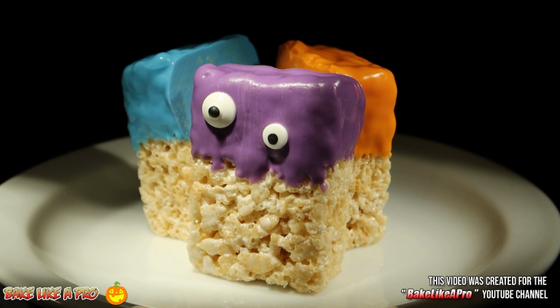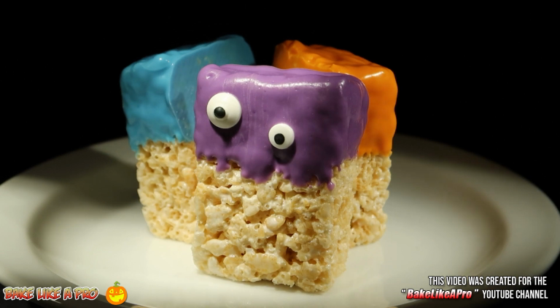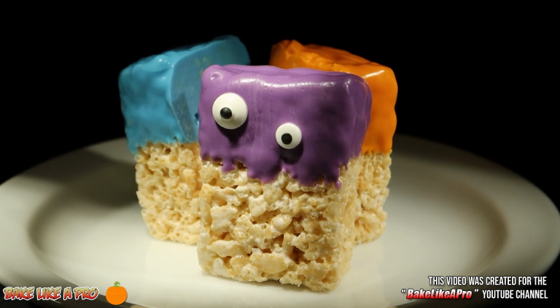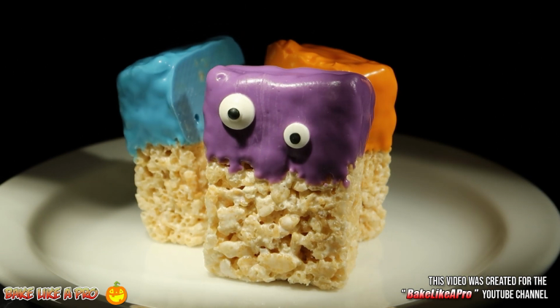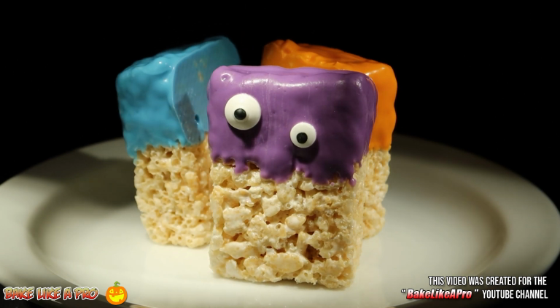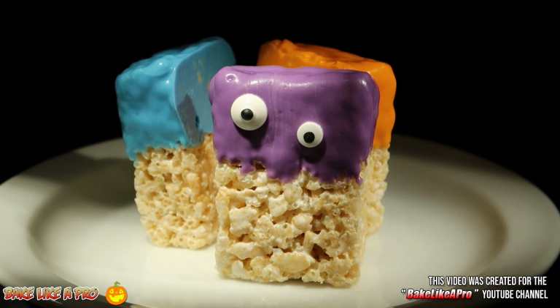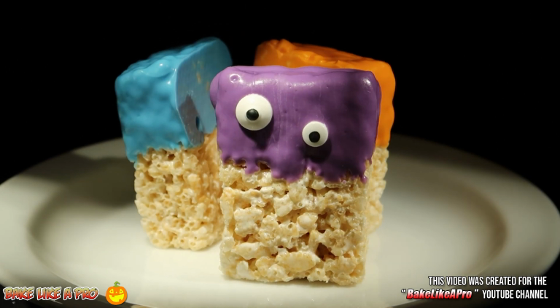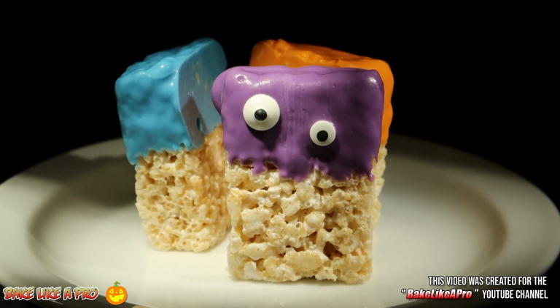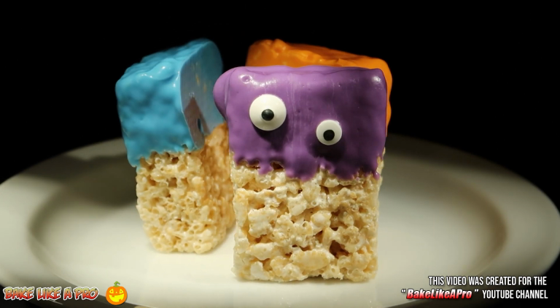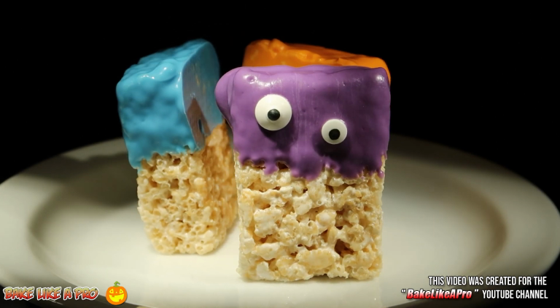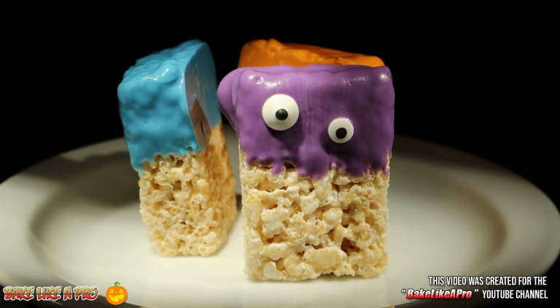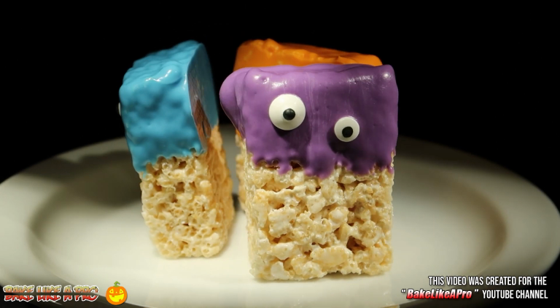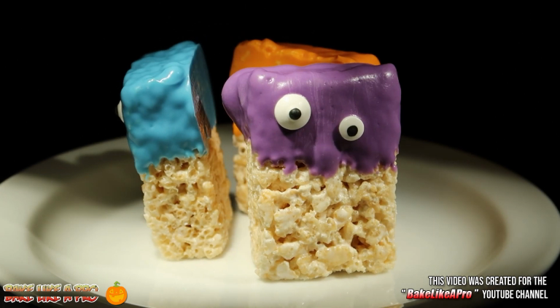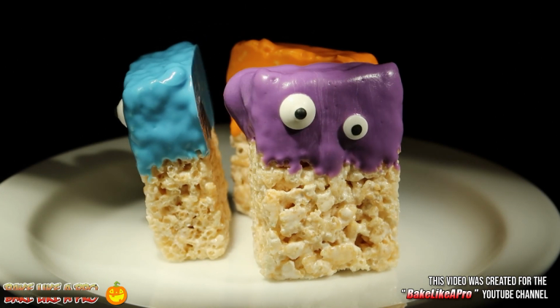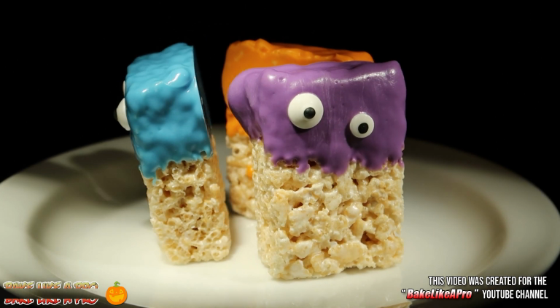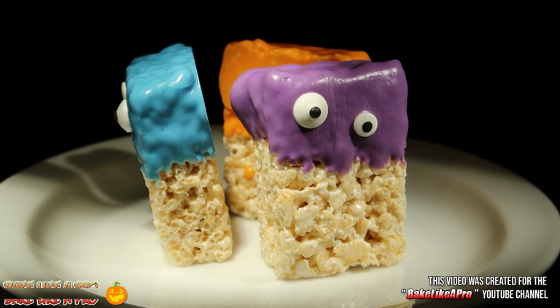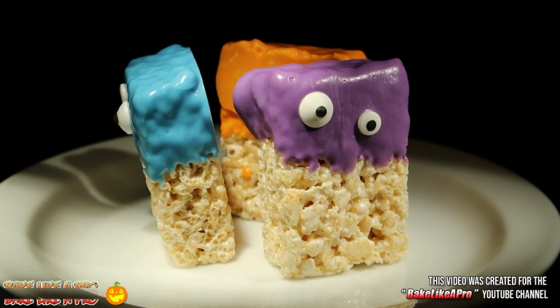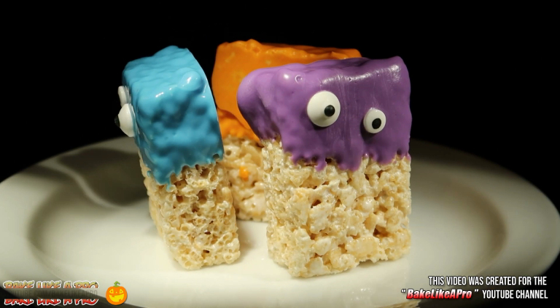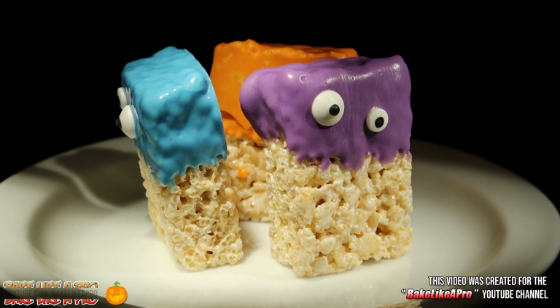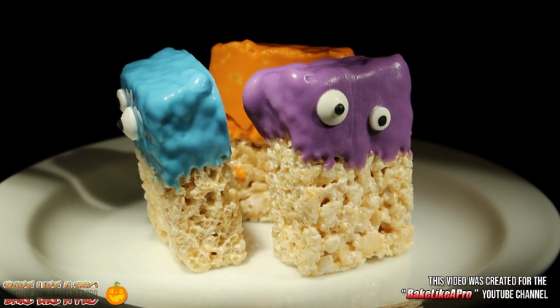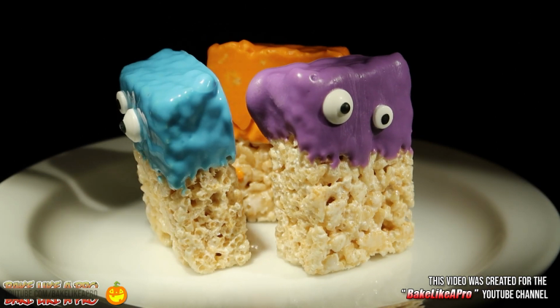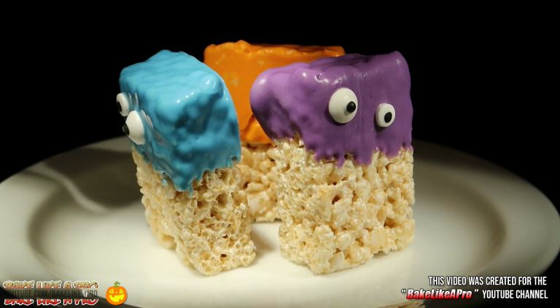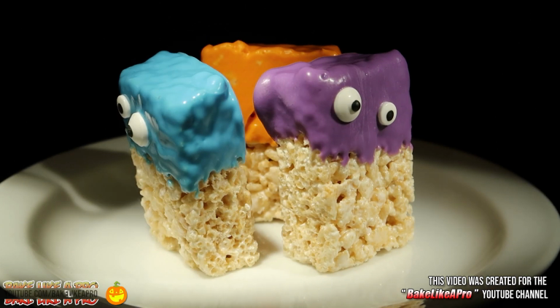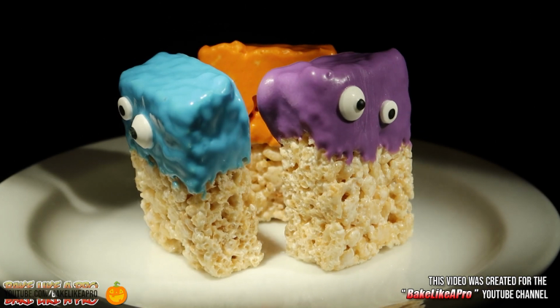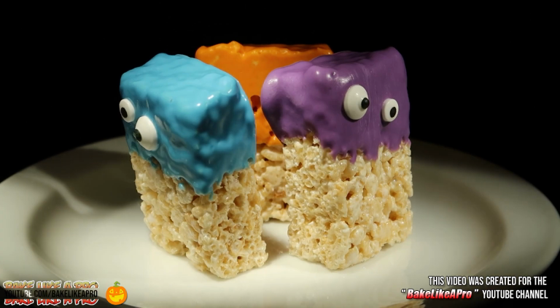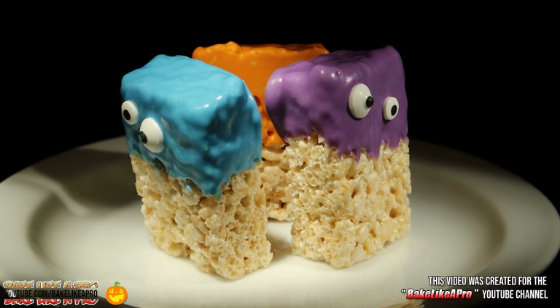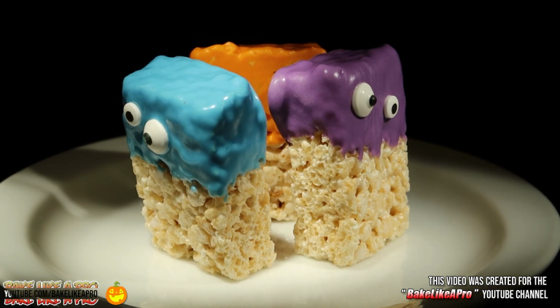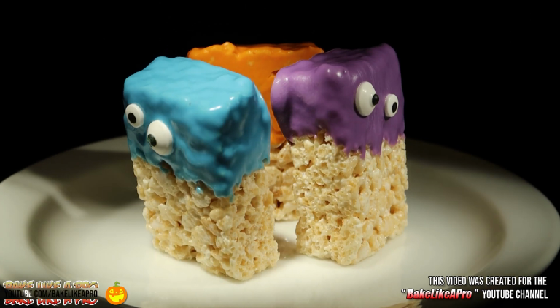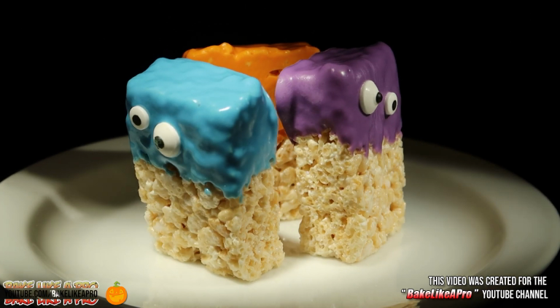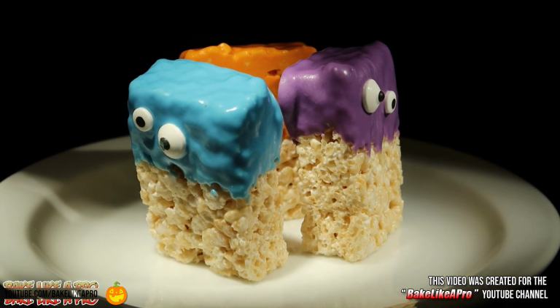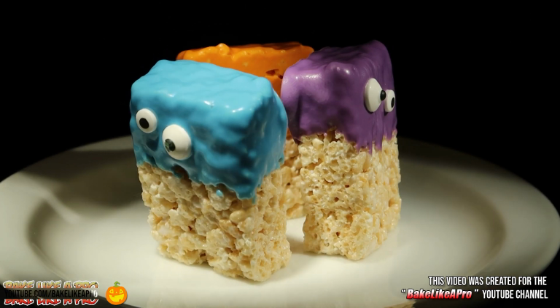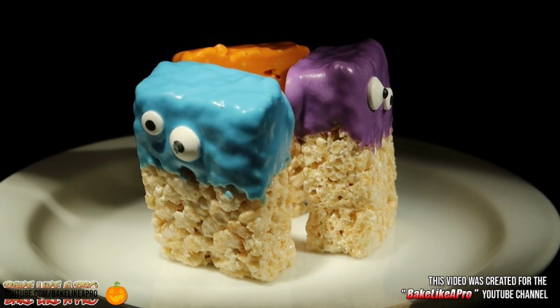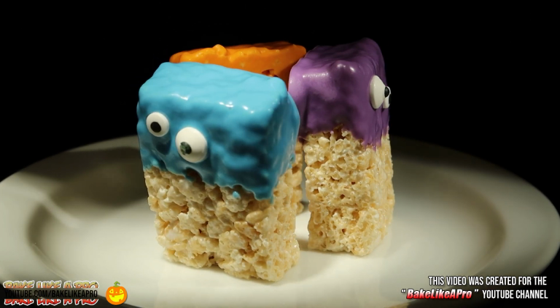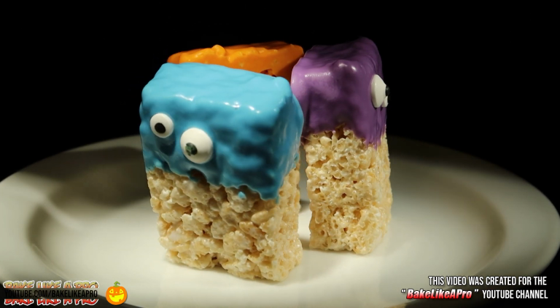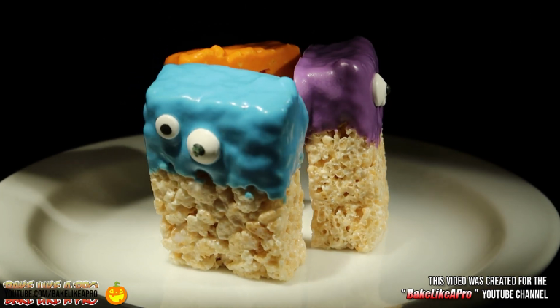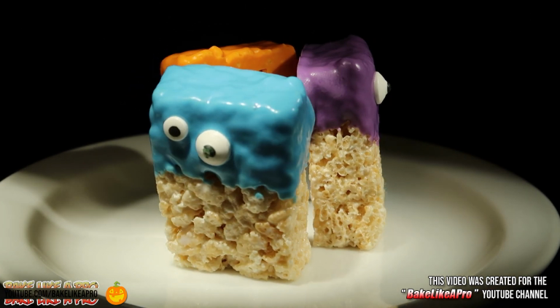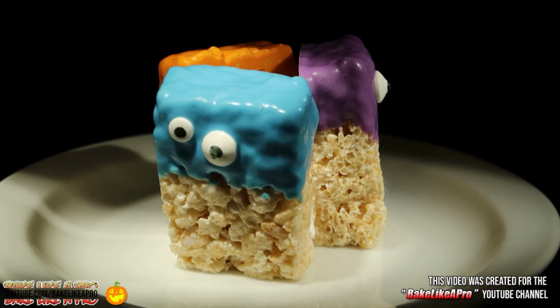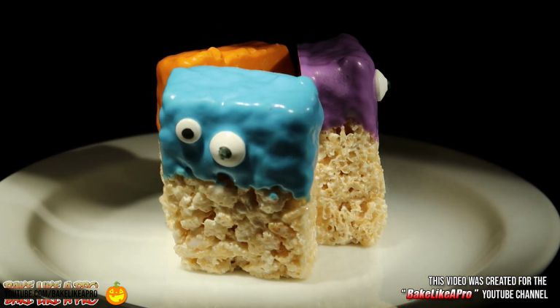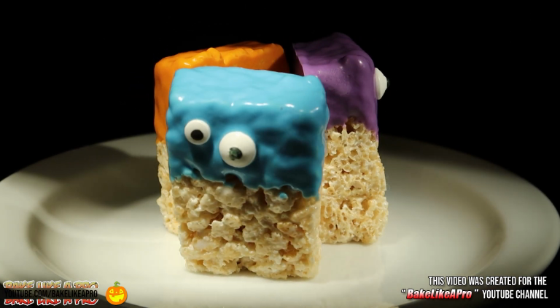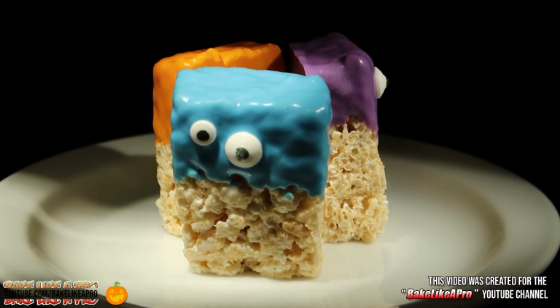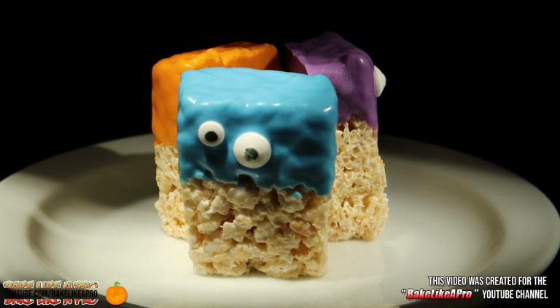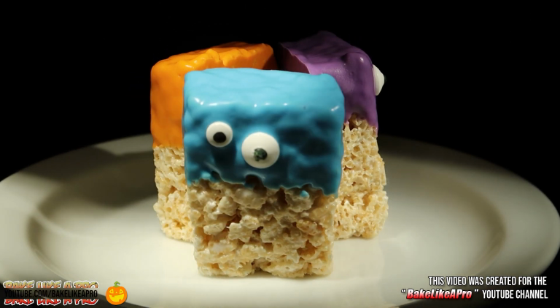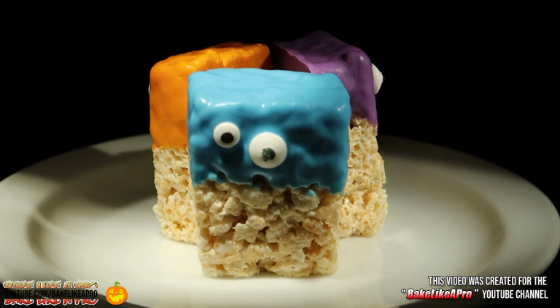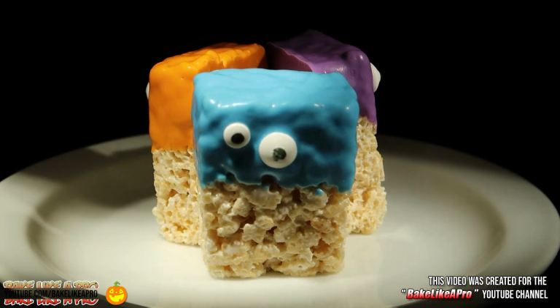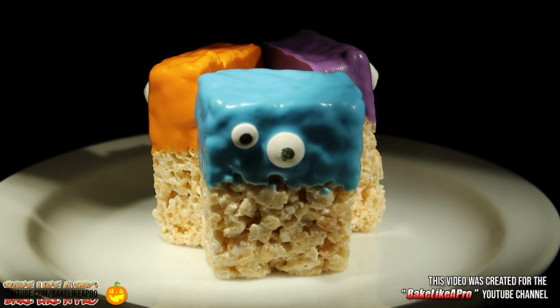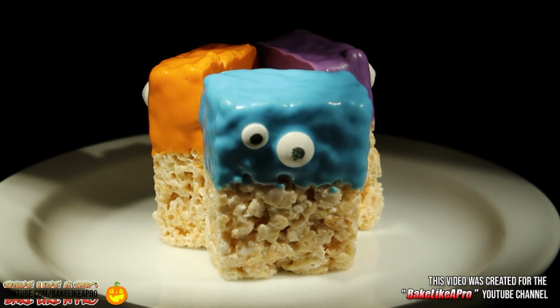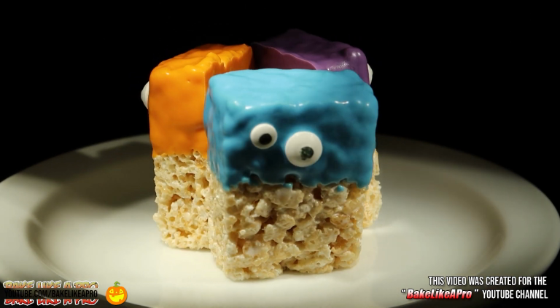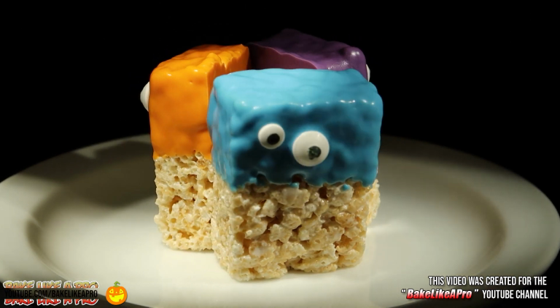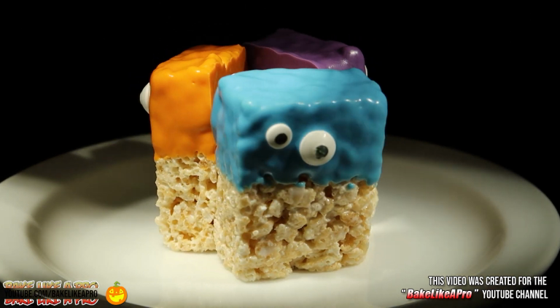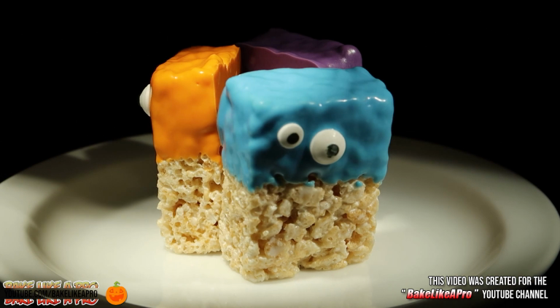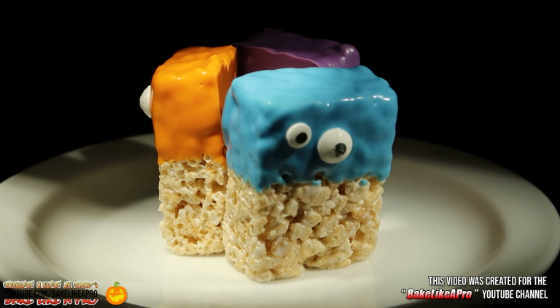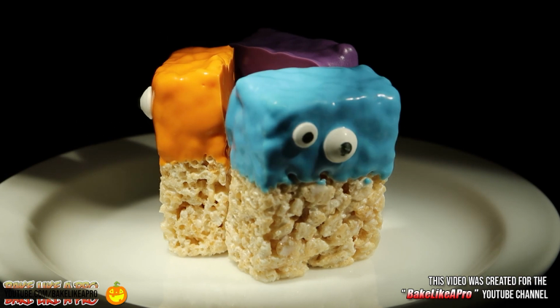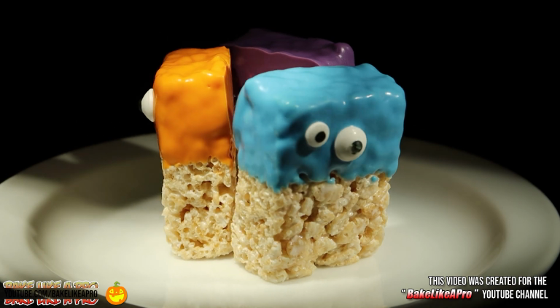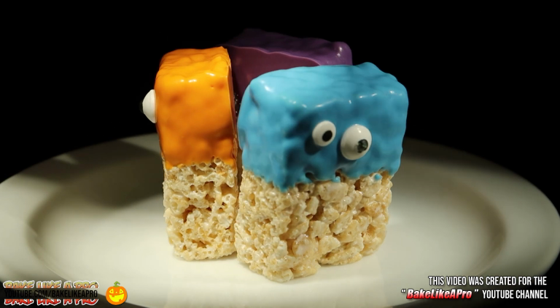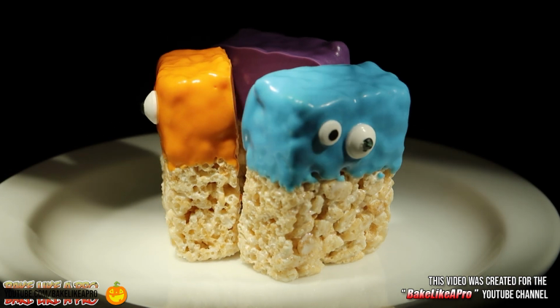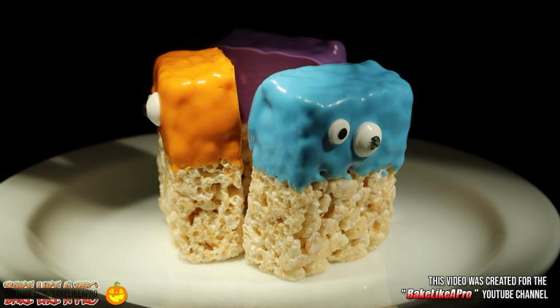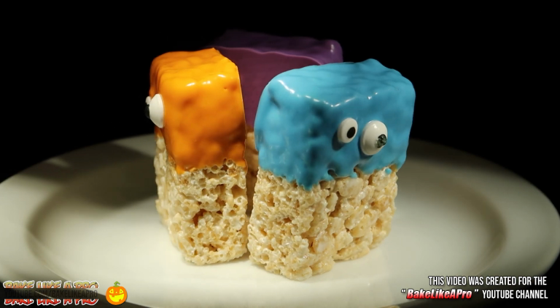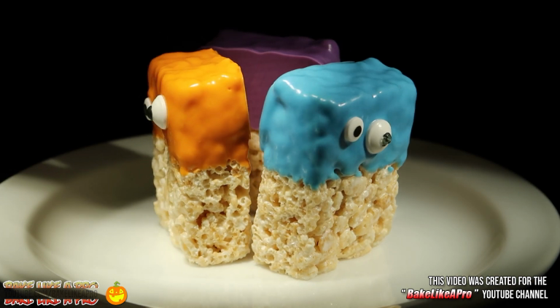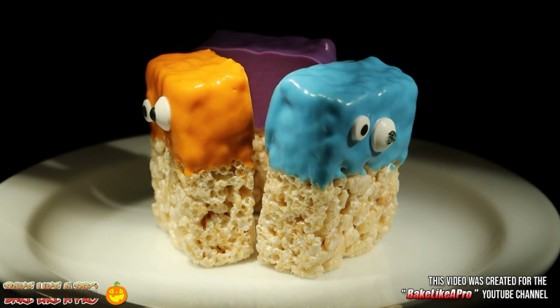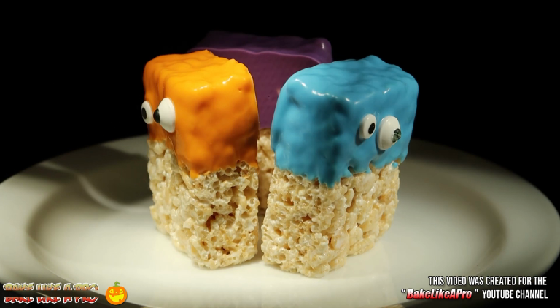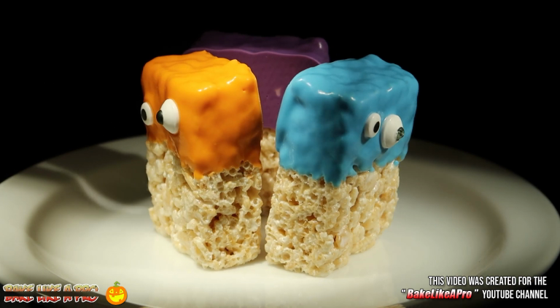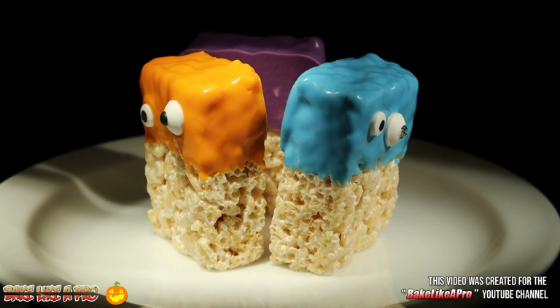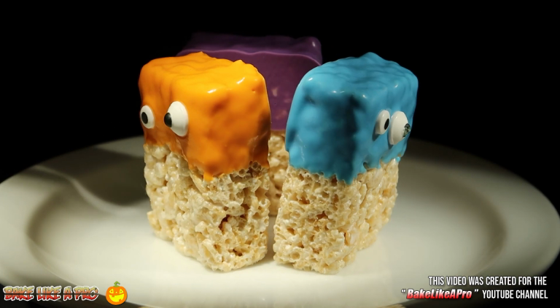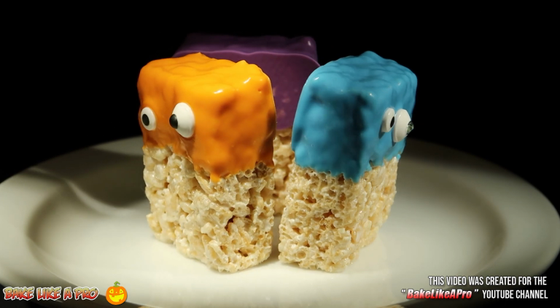Welcome to my Bake Like a Pro YouTube channel. In today's really fun video I'm gonna show you how to make Rice Krispie Monsters.